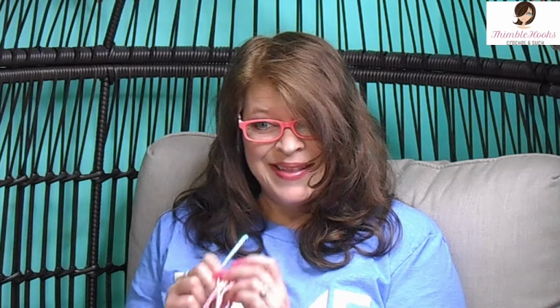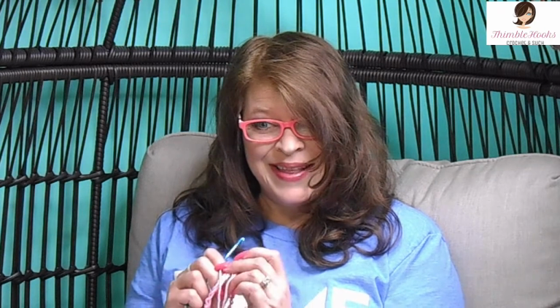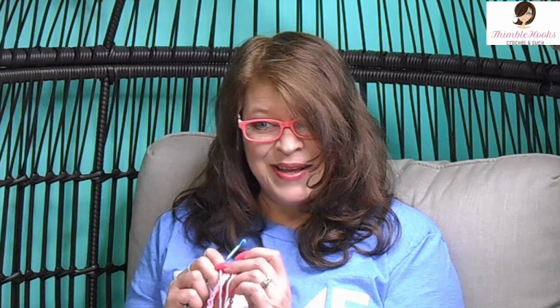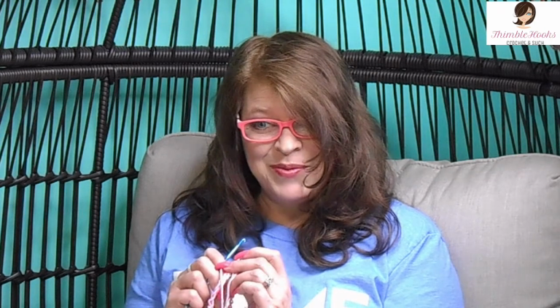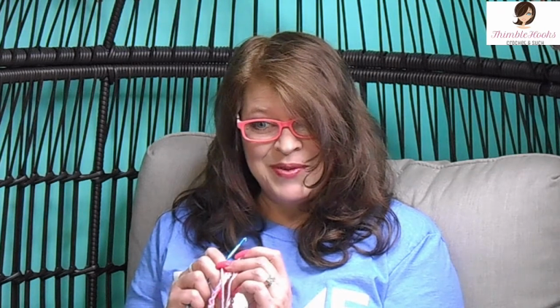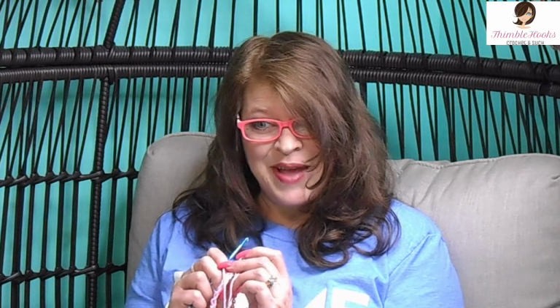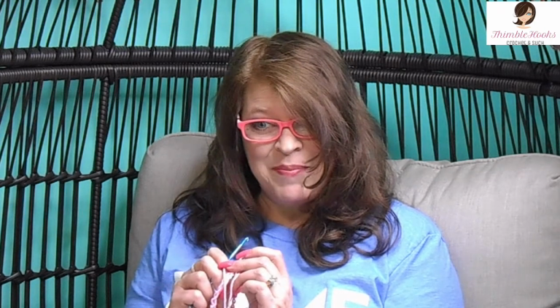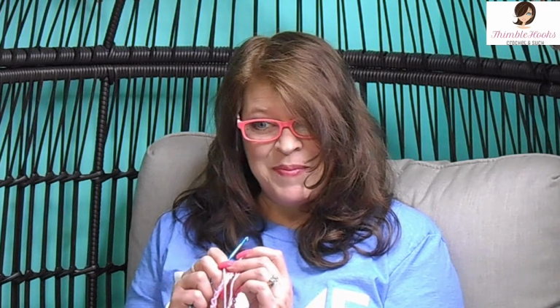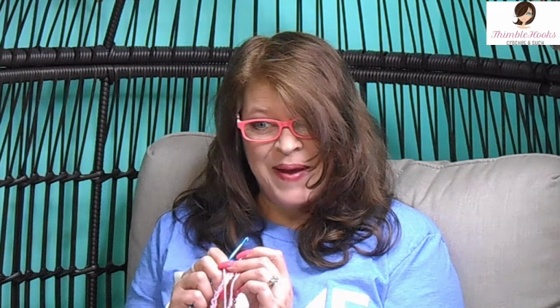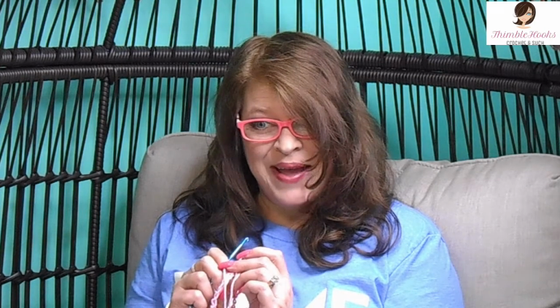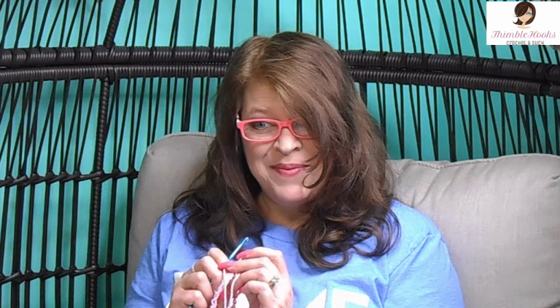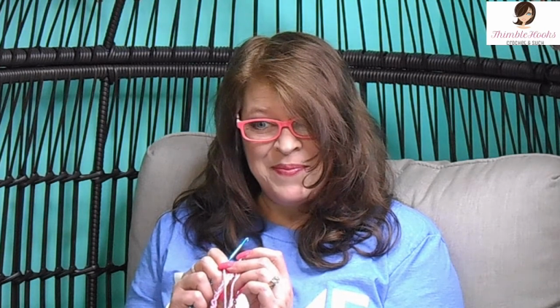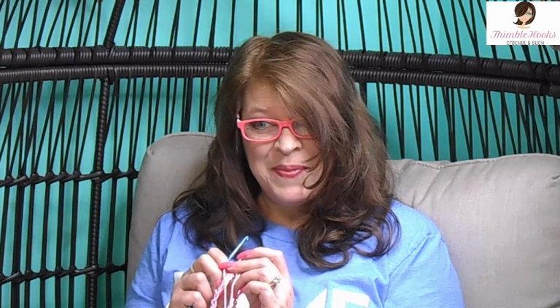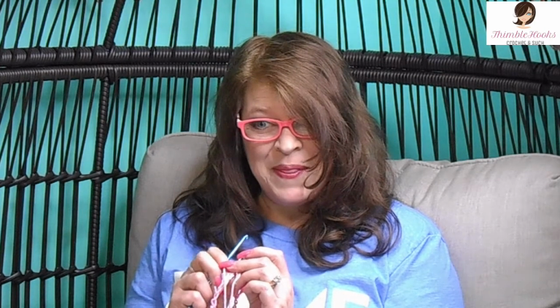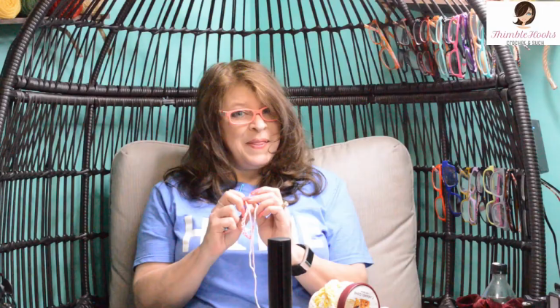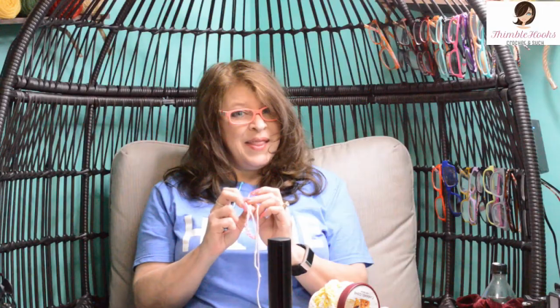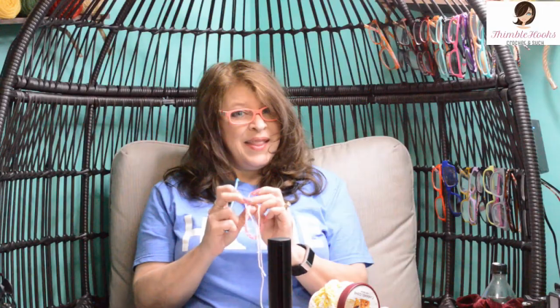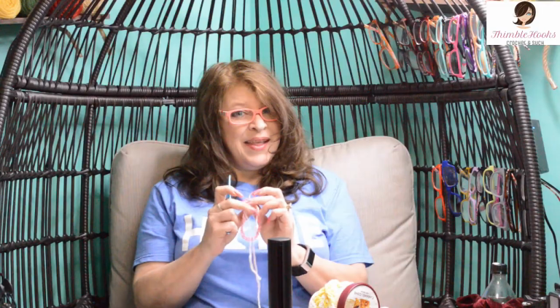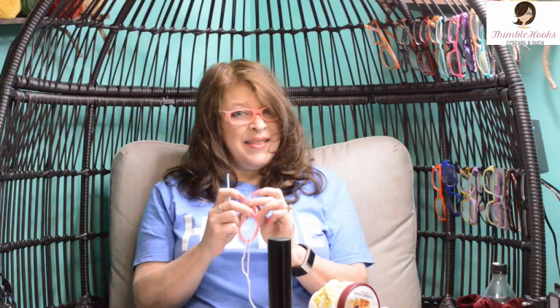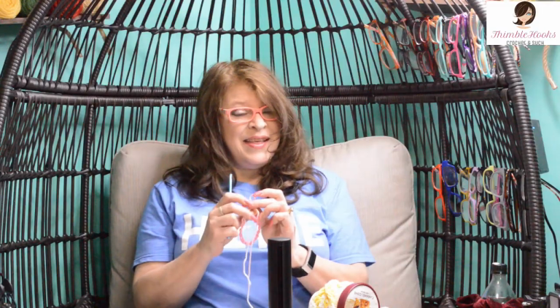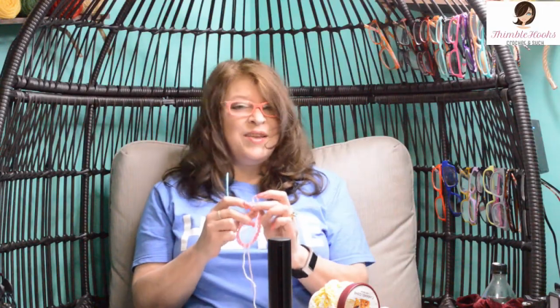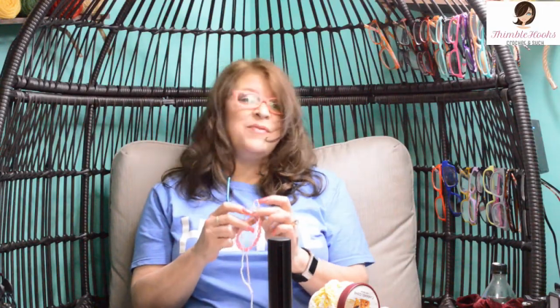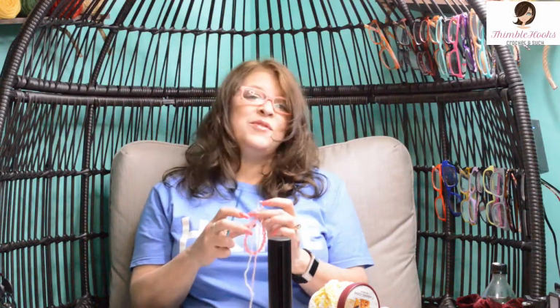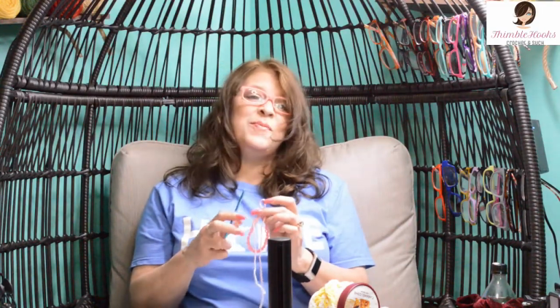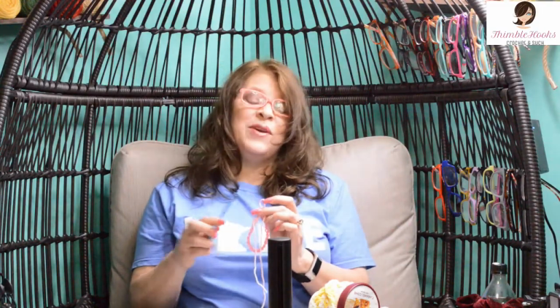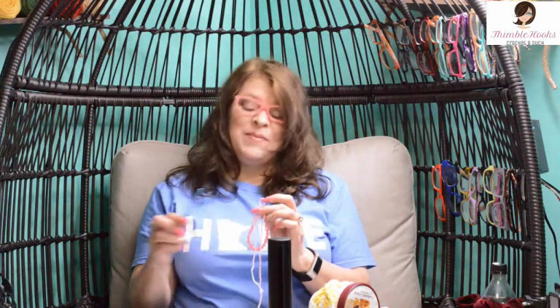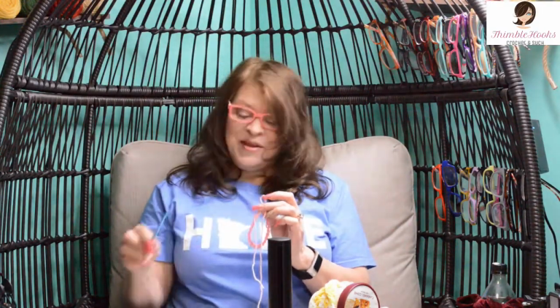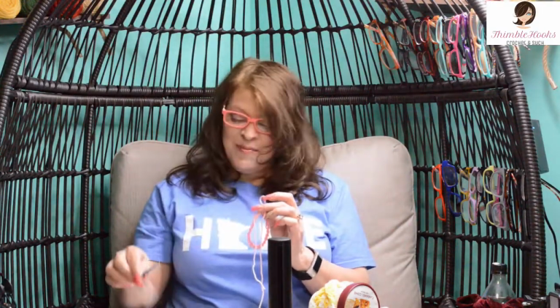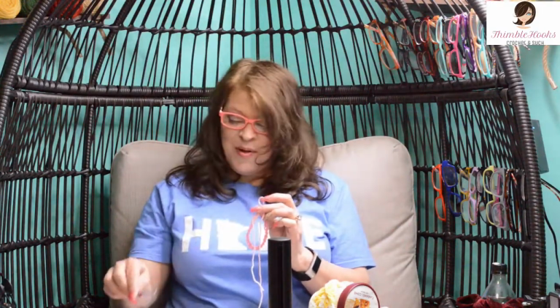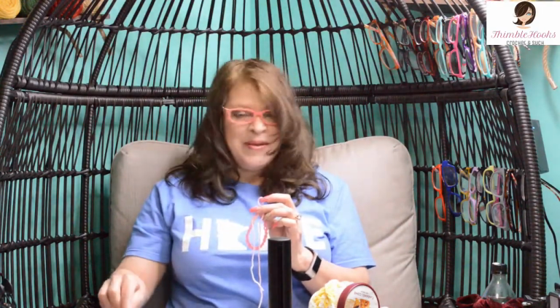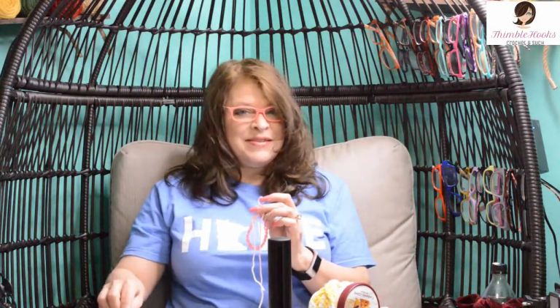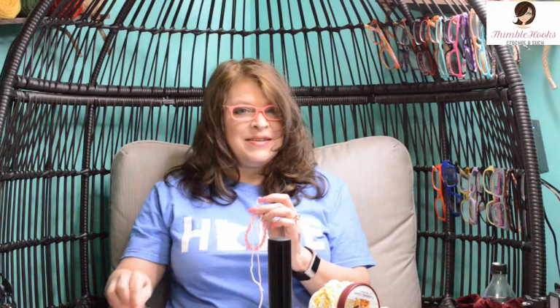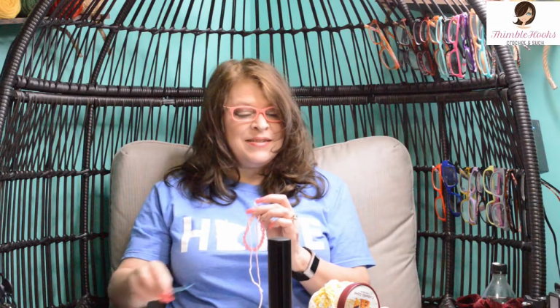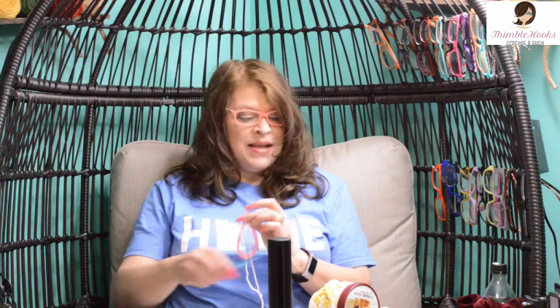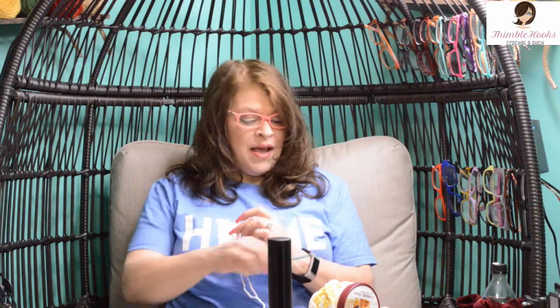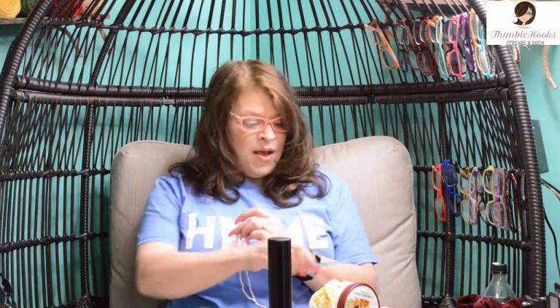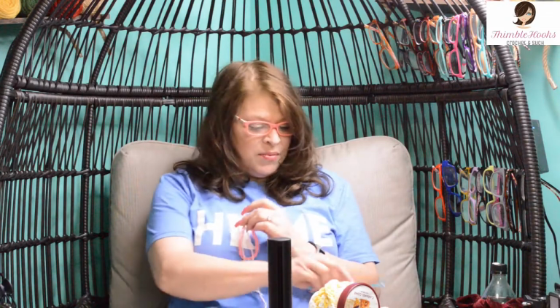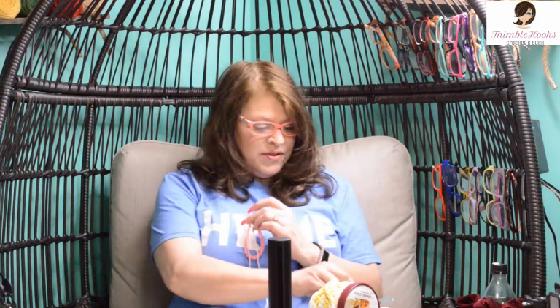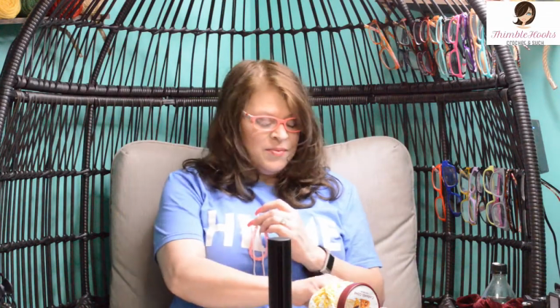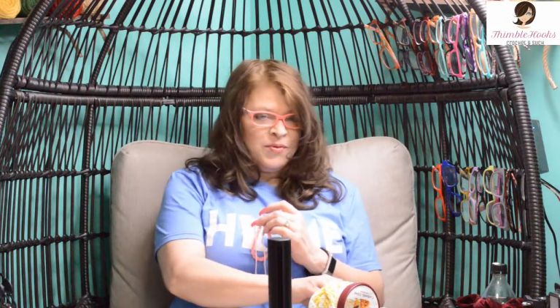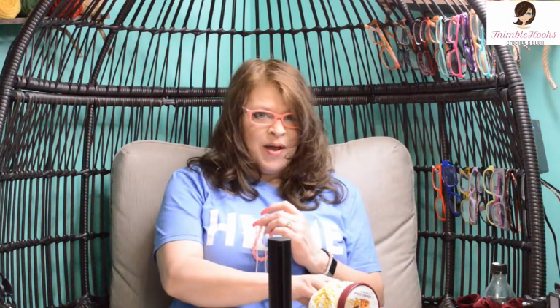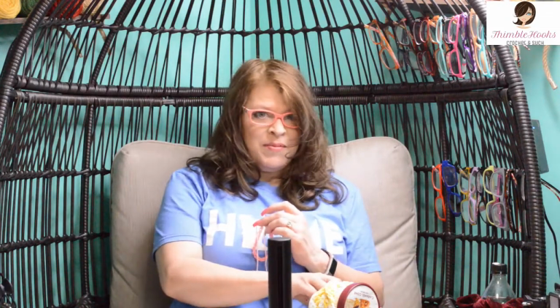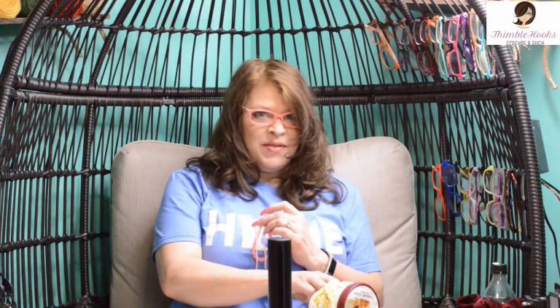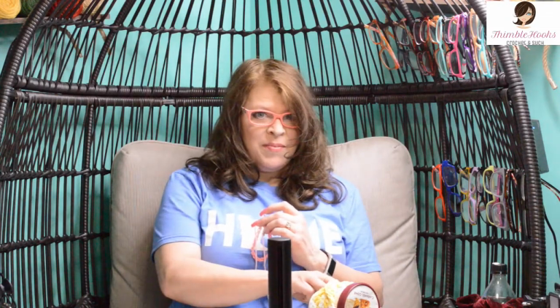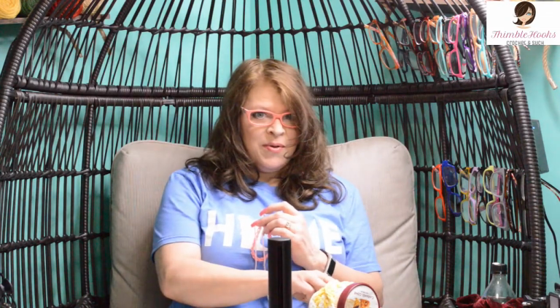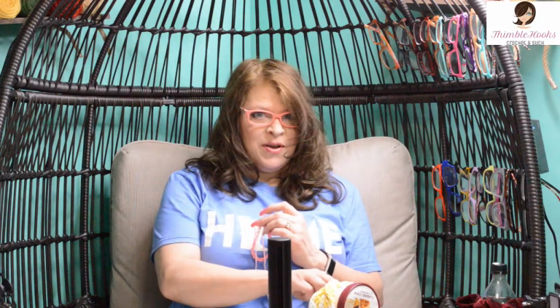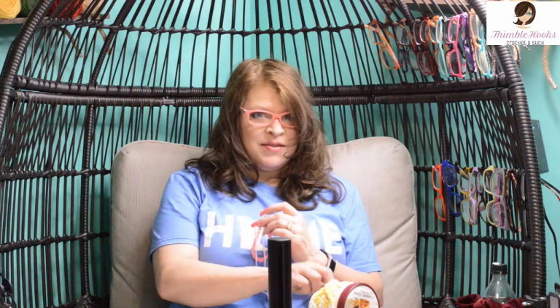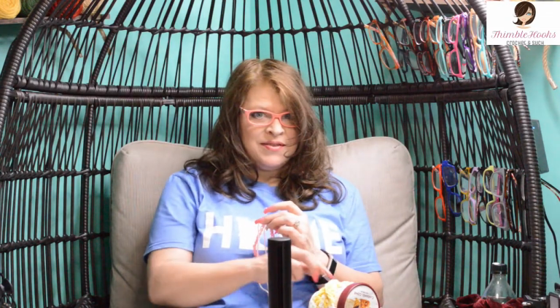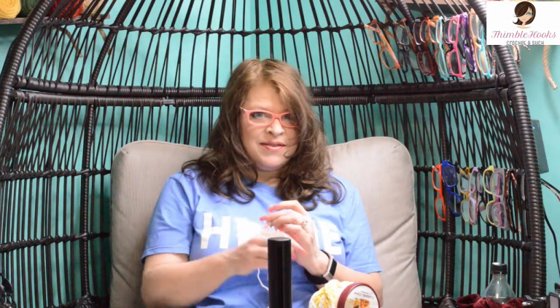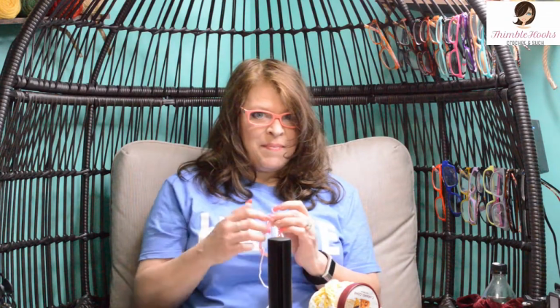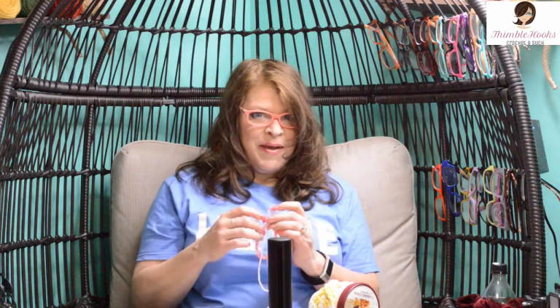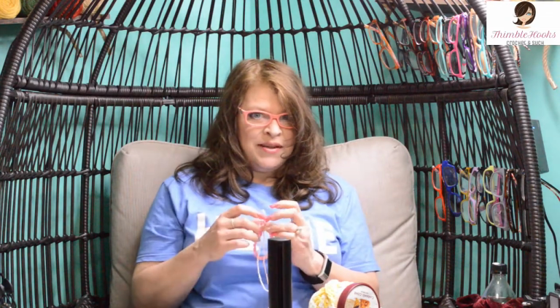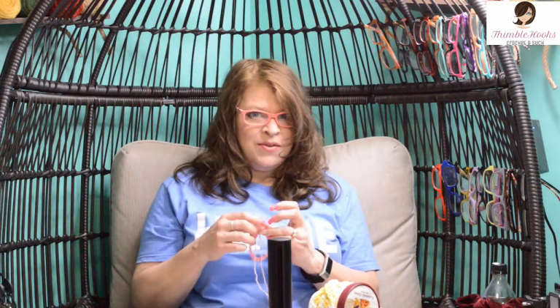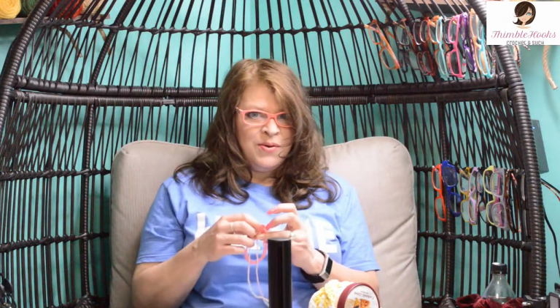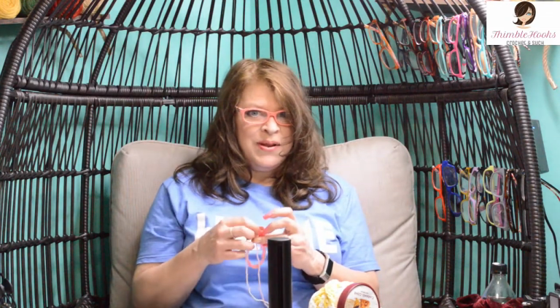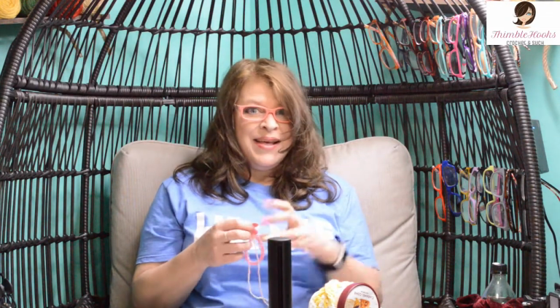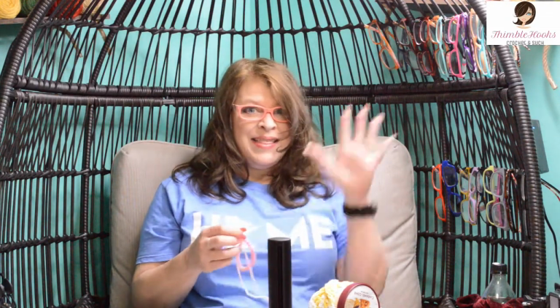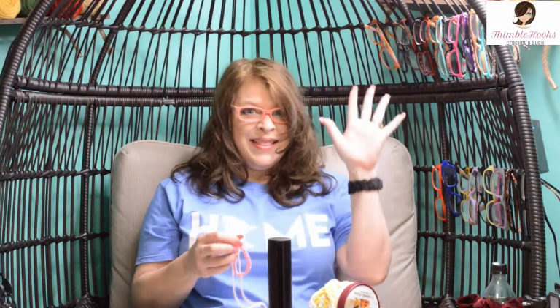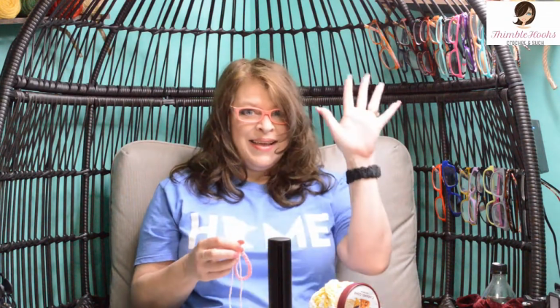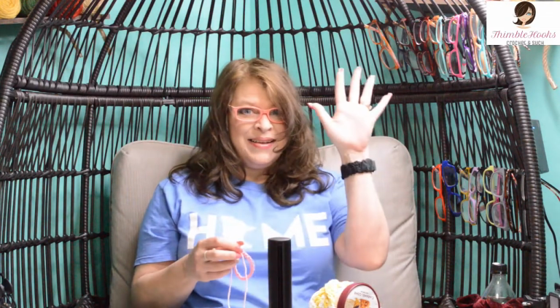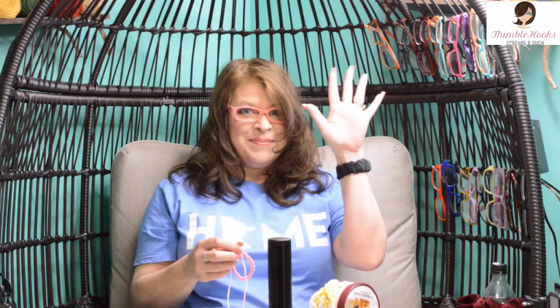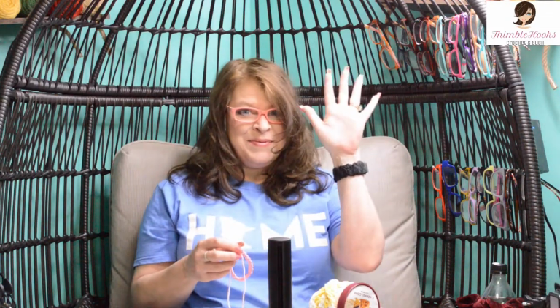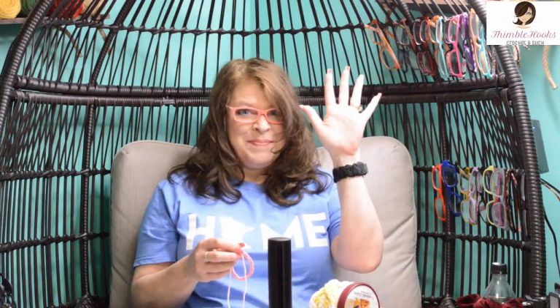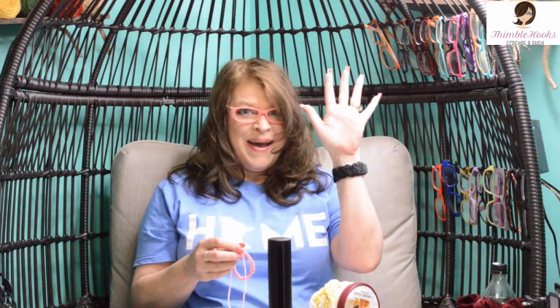Thanks for stopping by. Thank you for supporting my small business. Please subscribe to Thimblehooks and stop back soon. Thanks, bye.